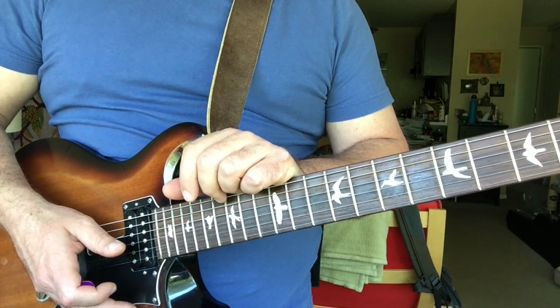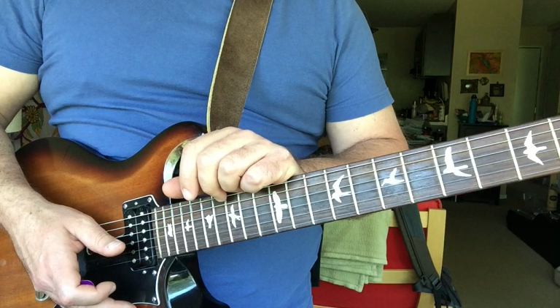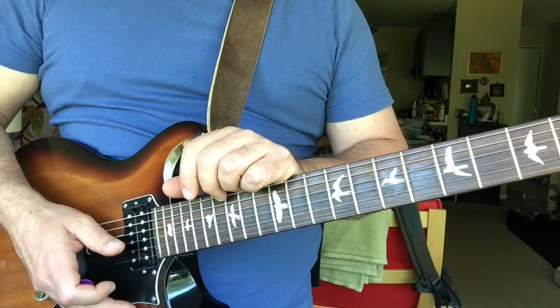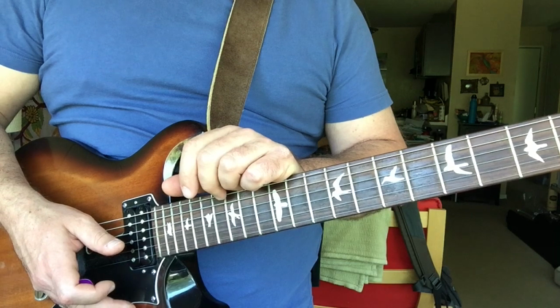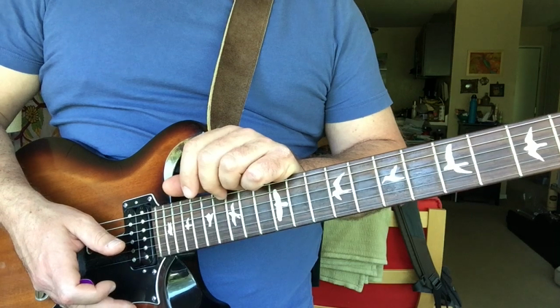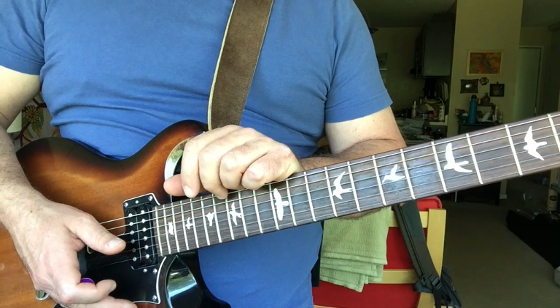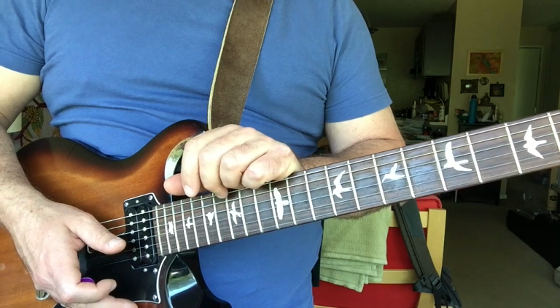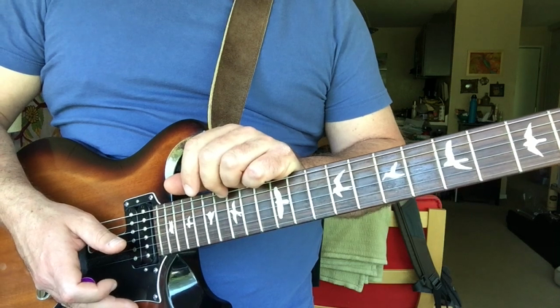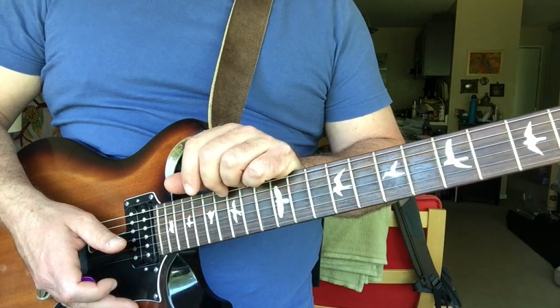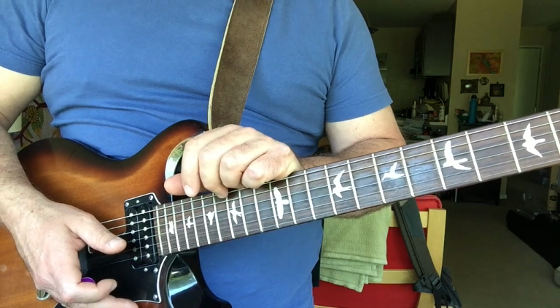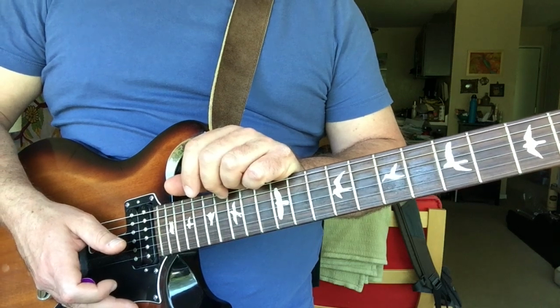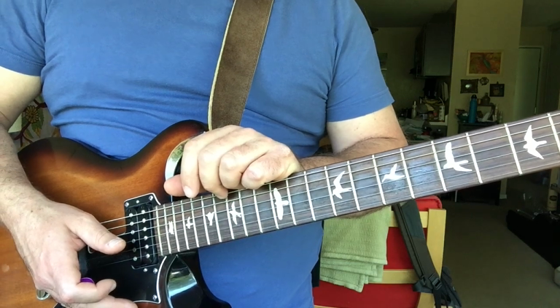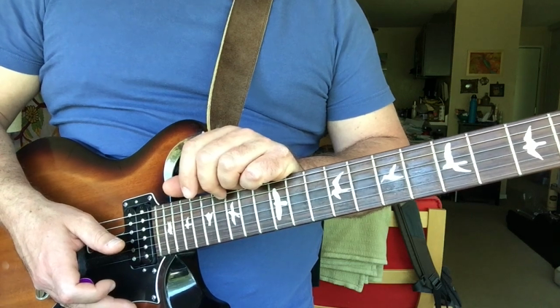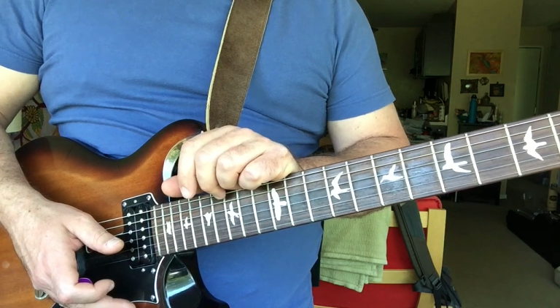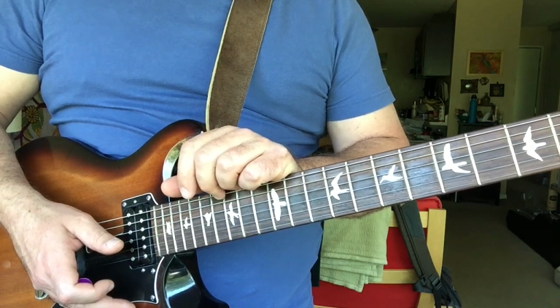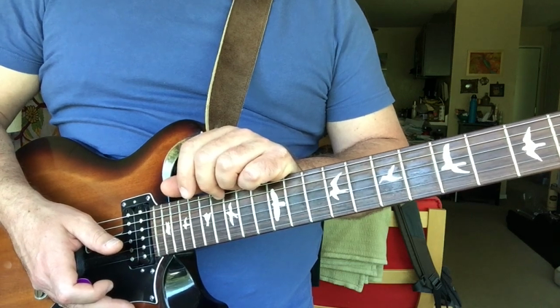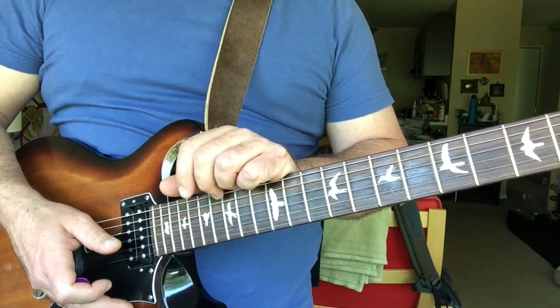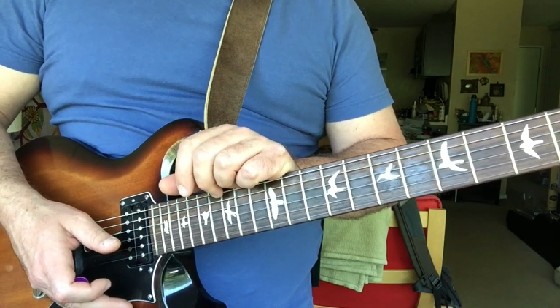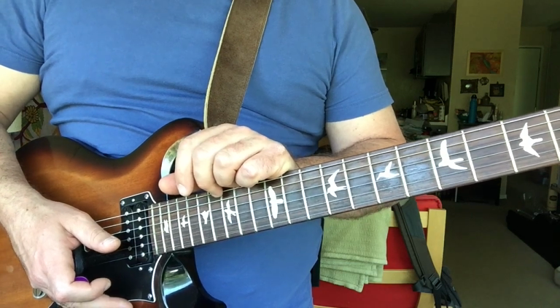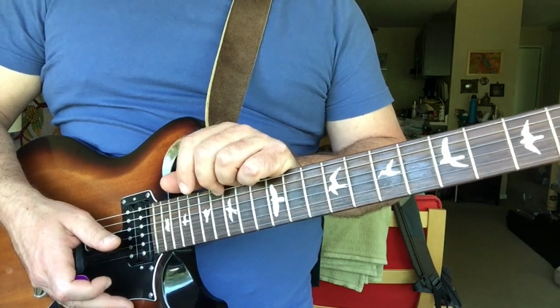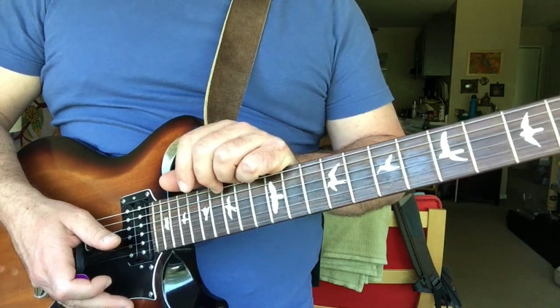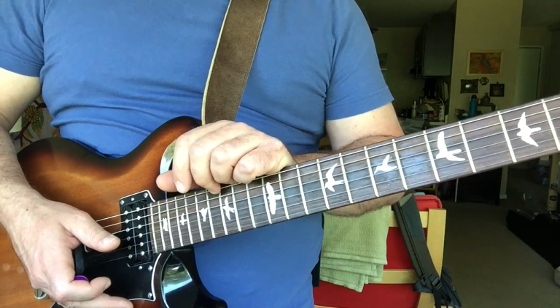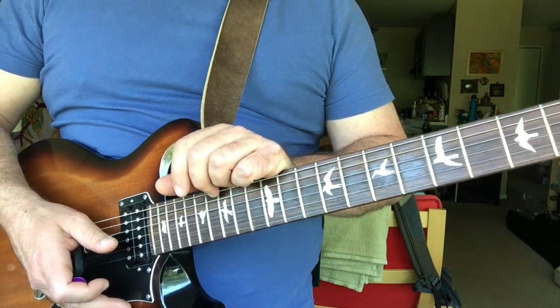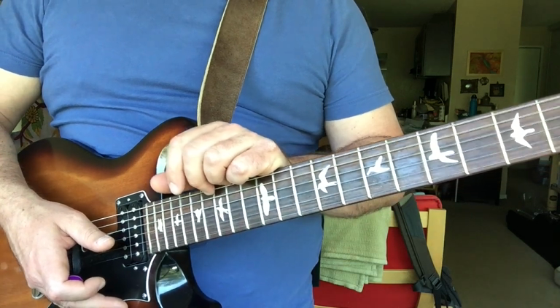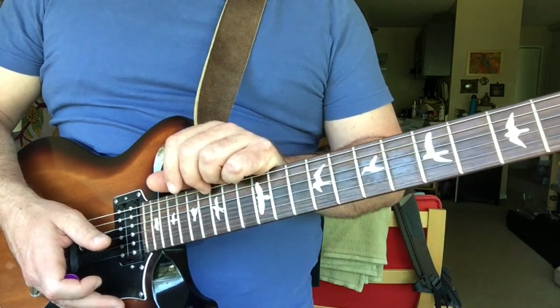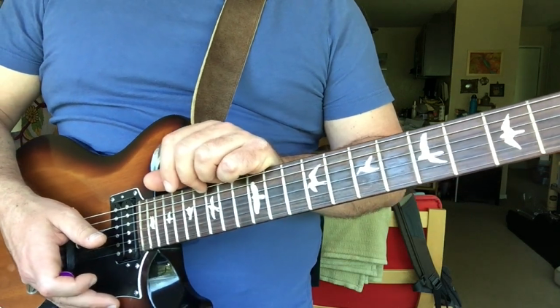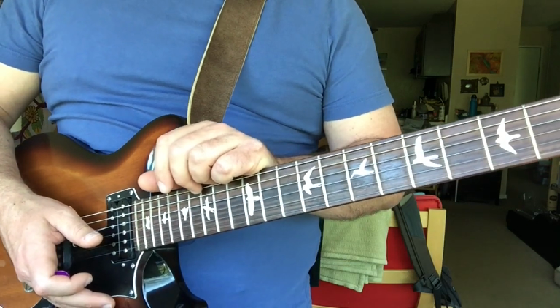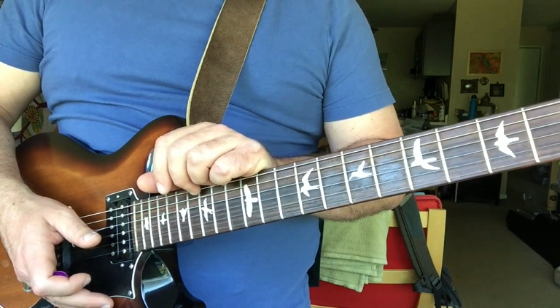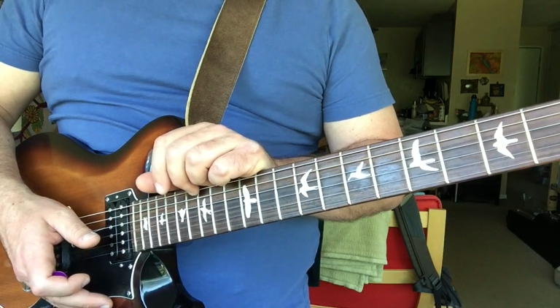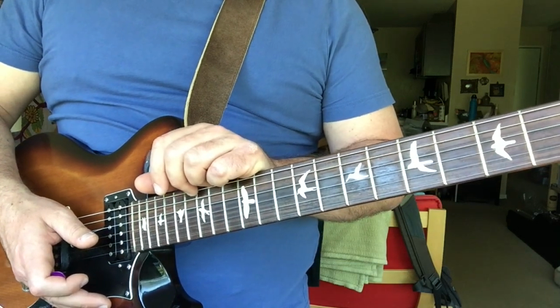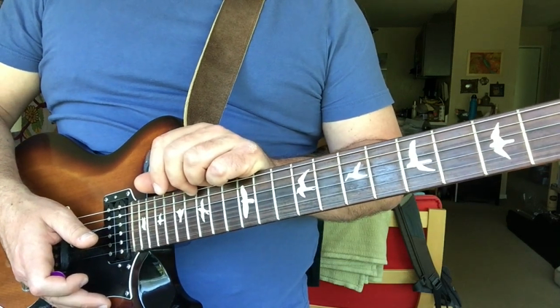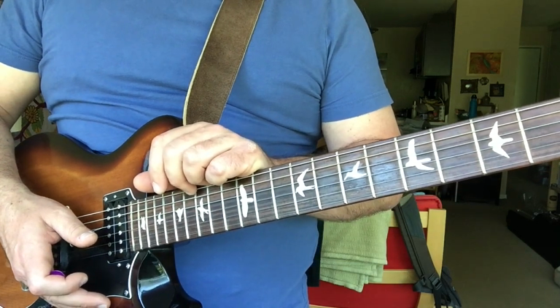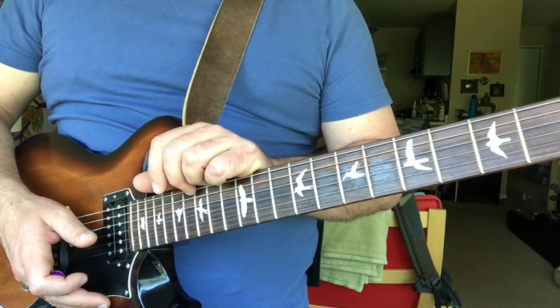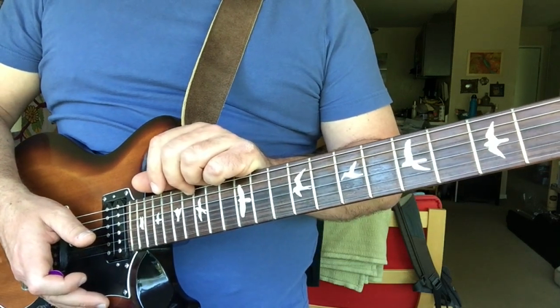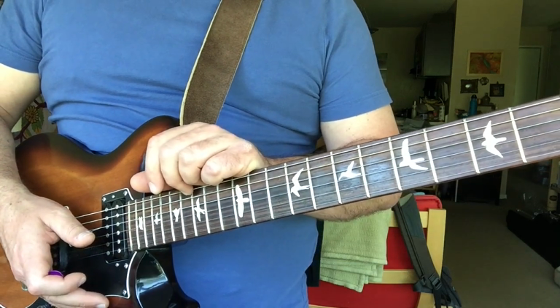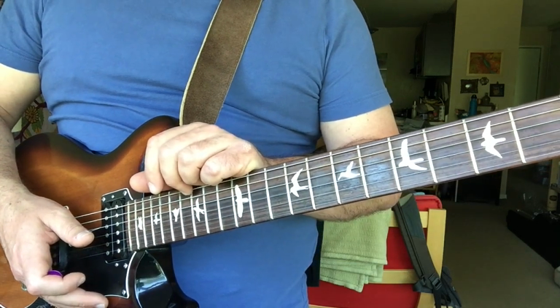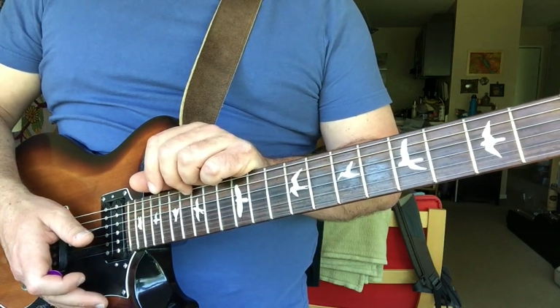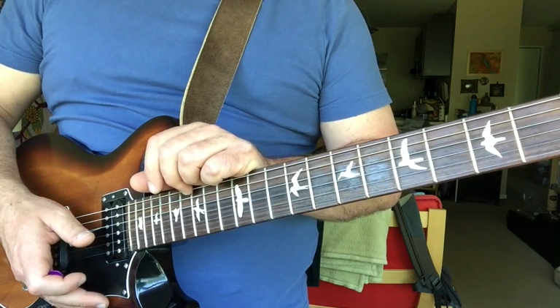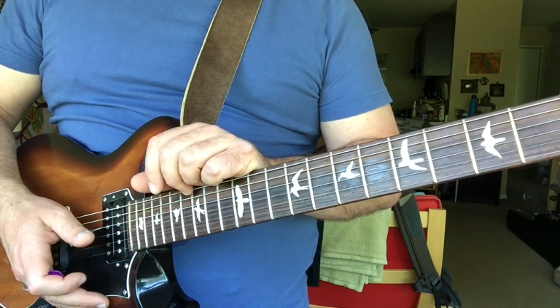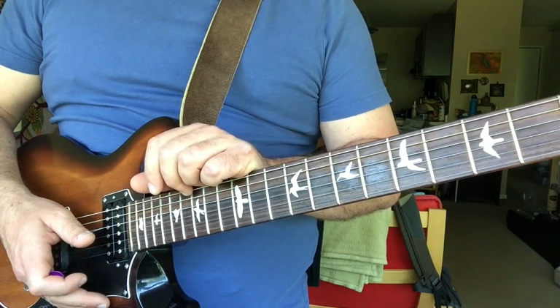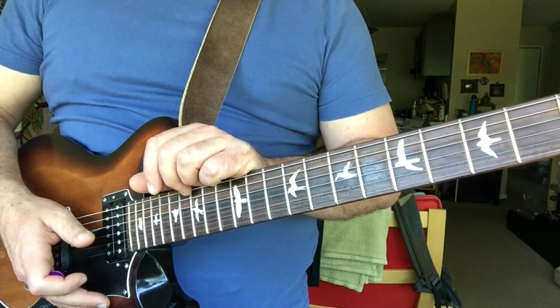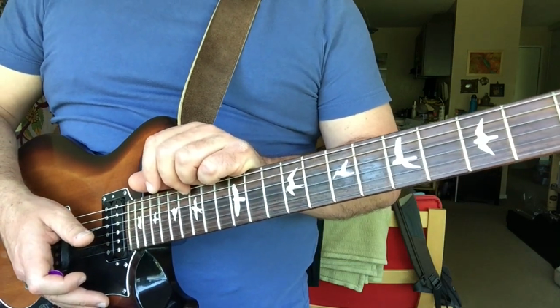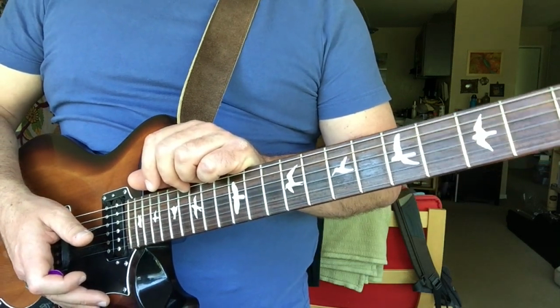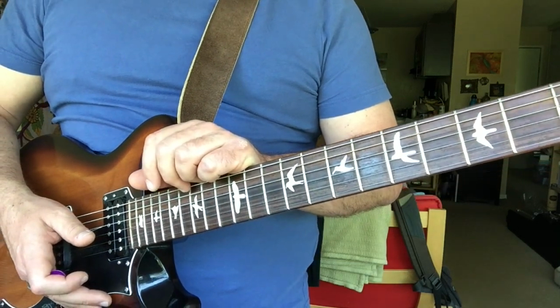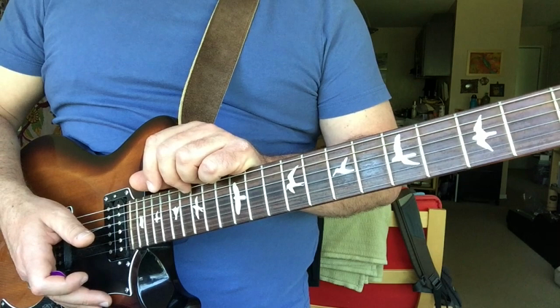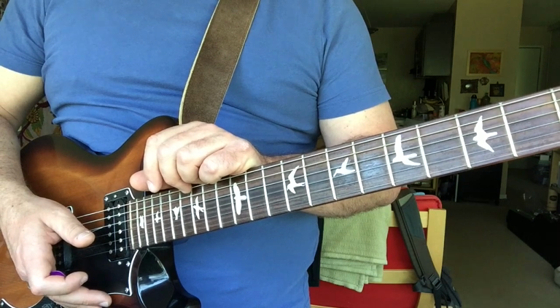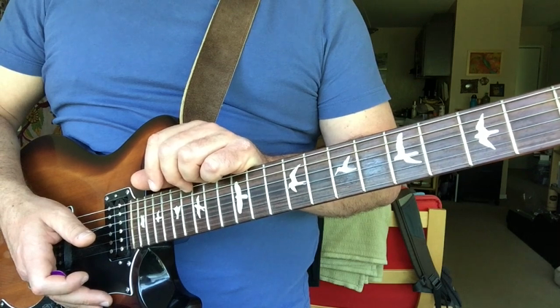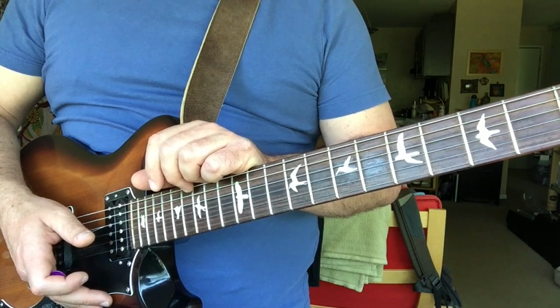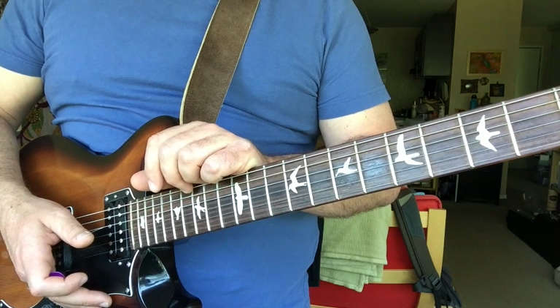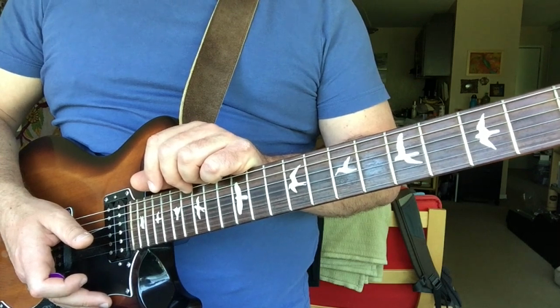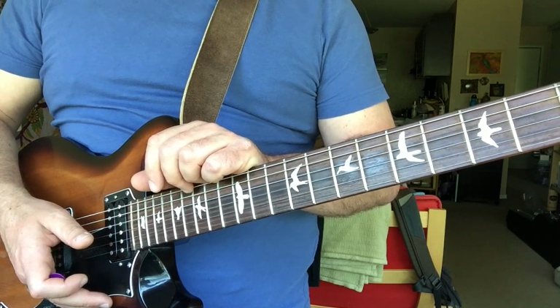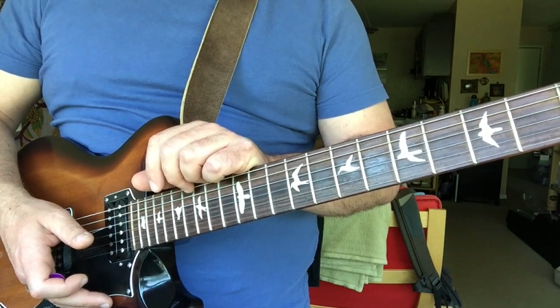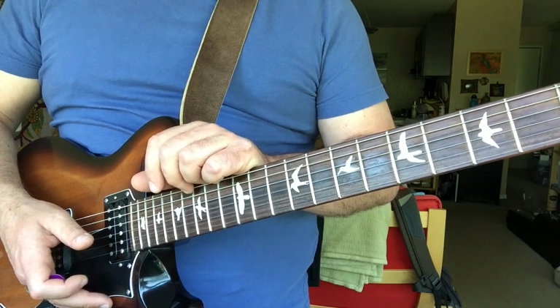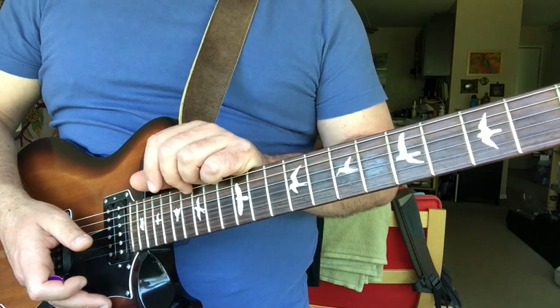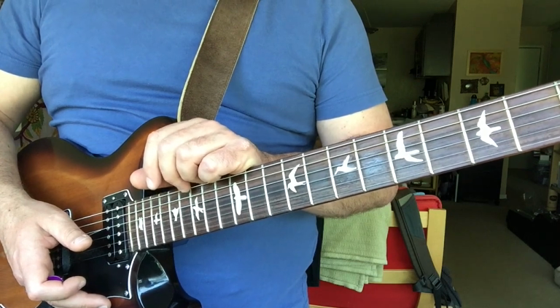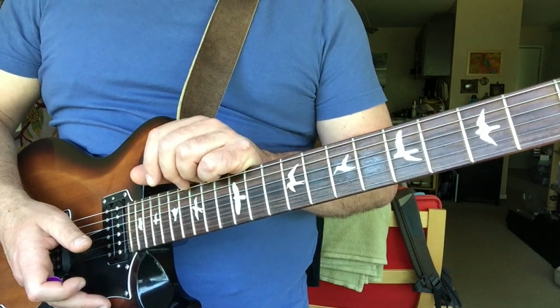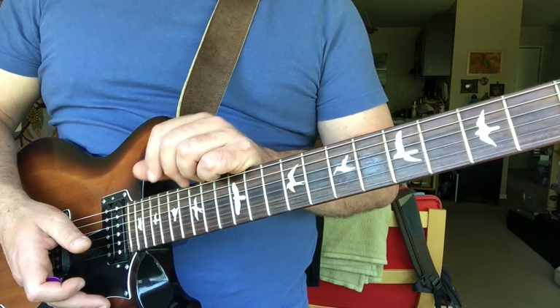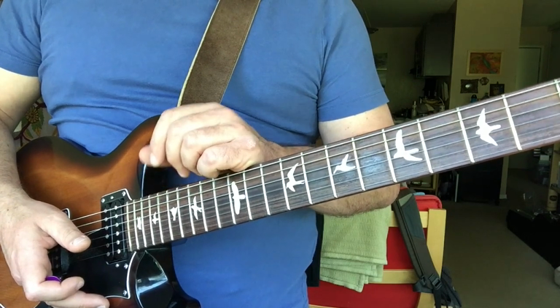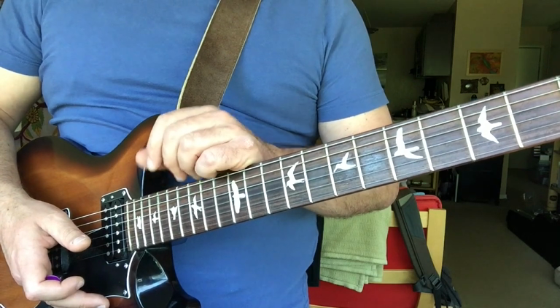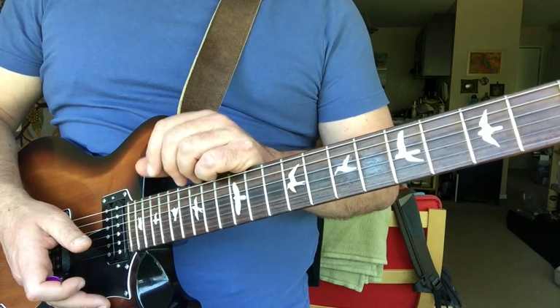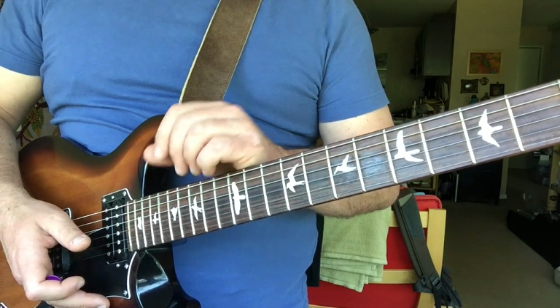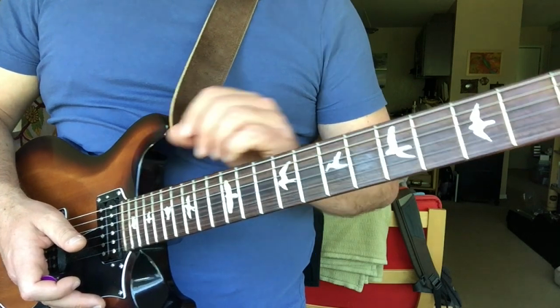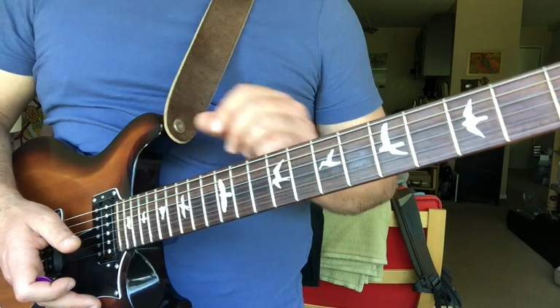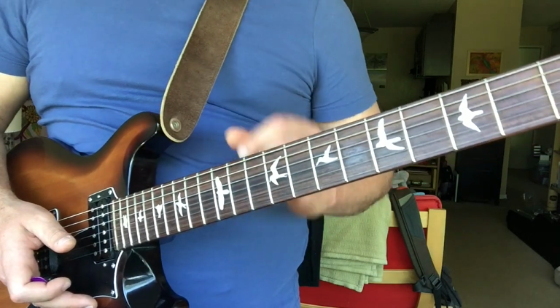Hey guys, Mike here again. Just going over some of Jimi Hendrix's licks from the tune Red House off of his first album, the European release.